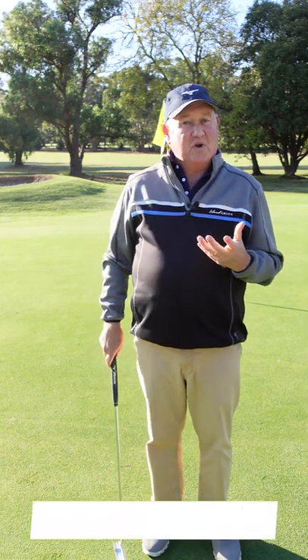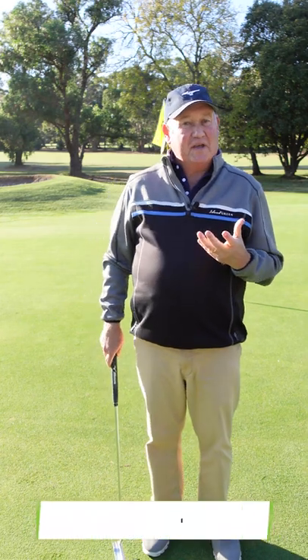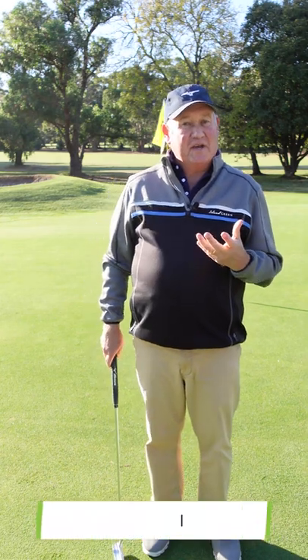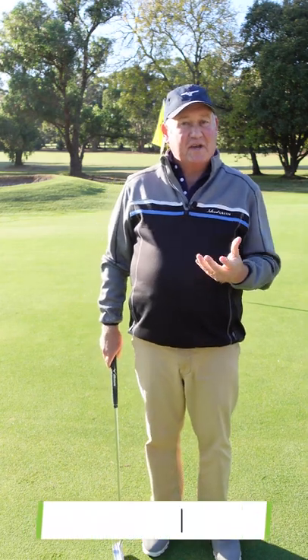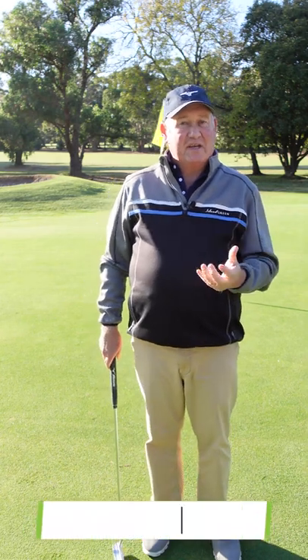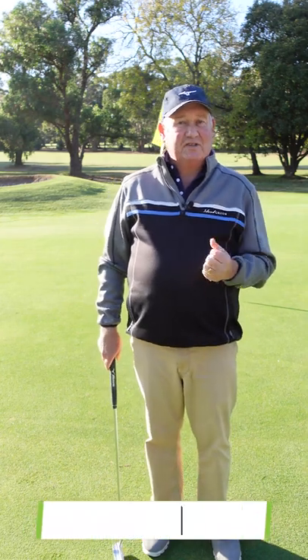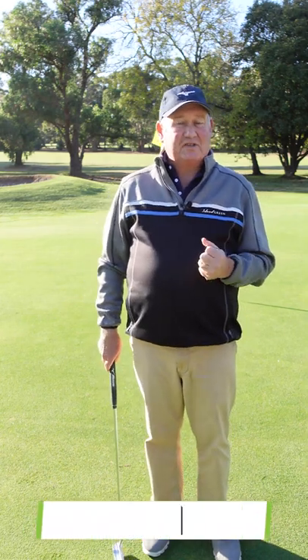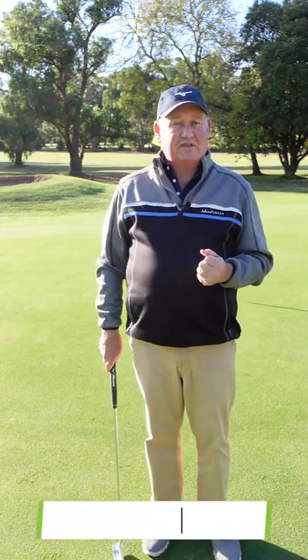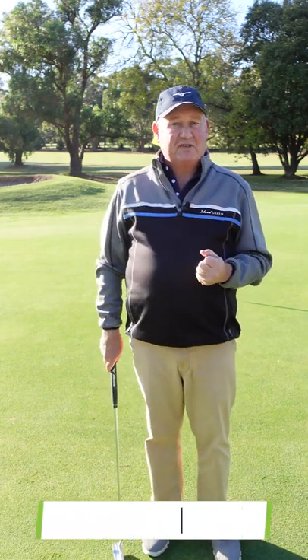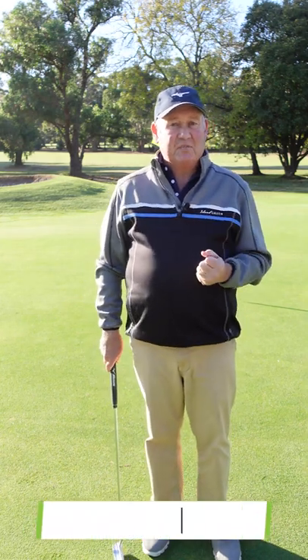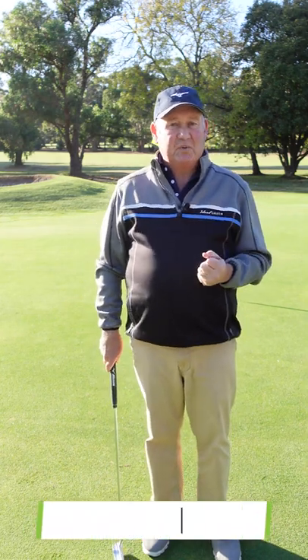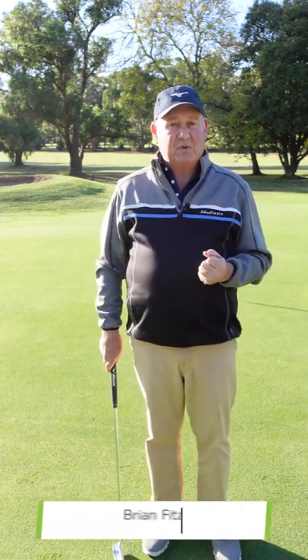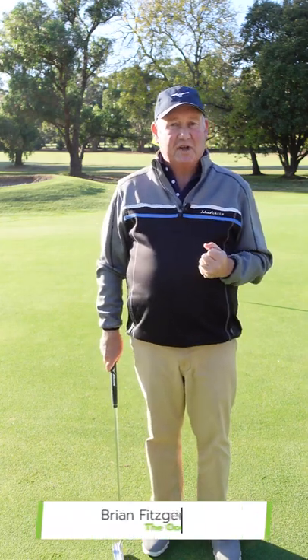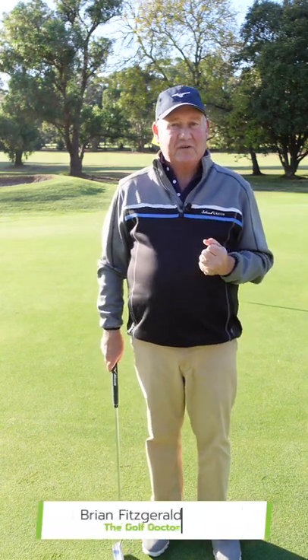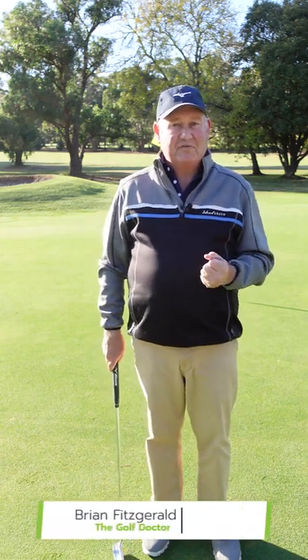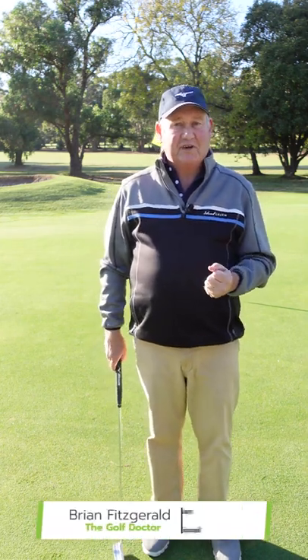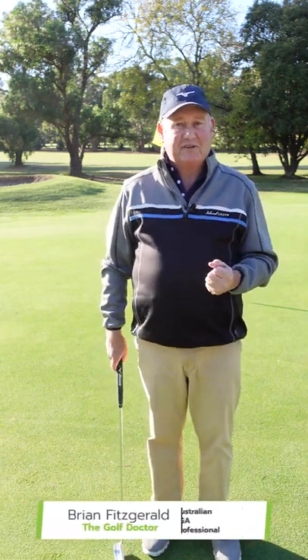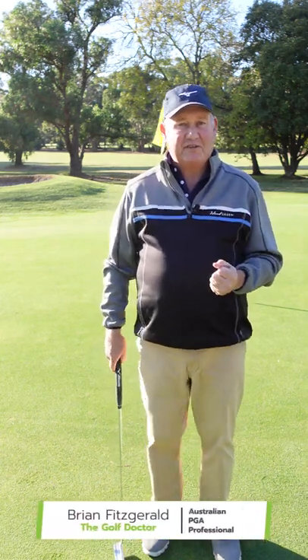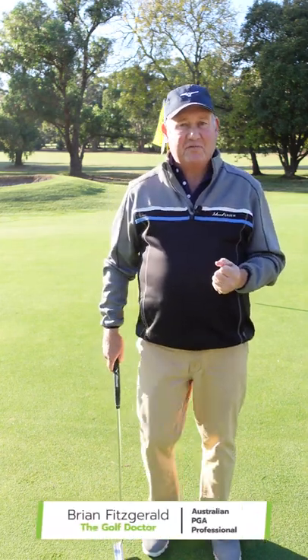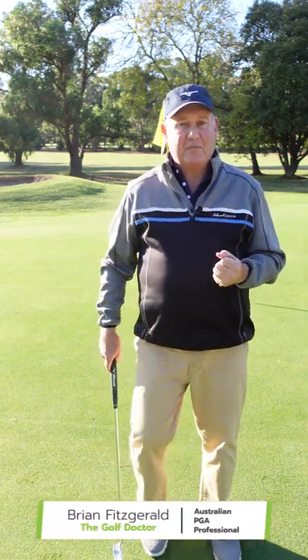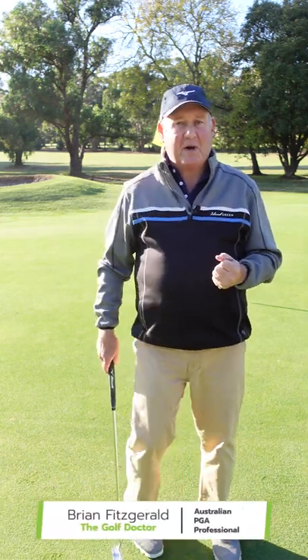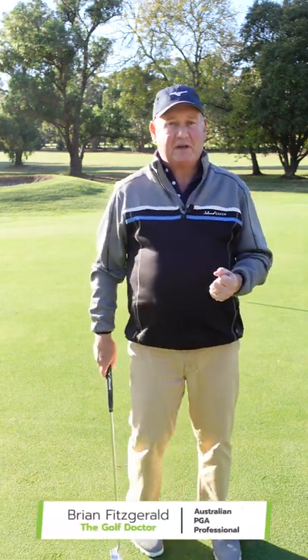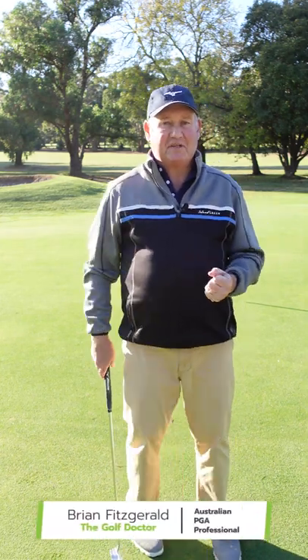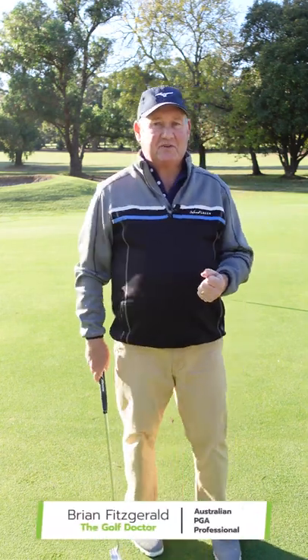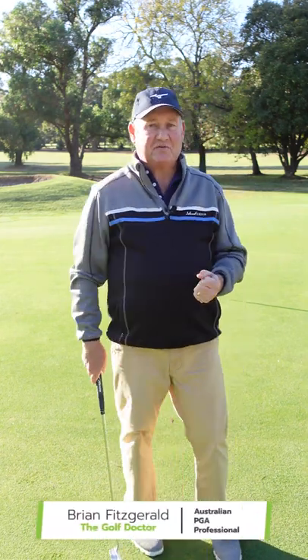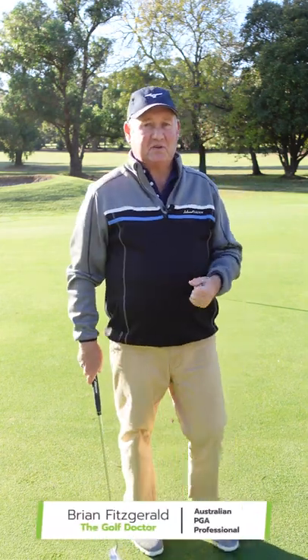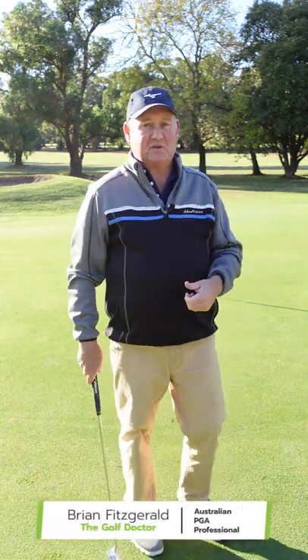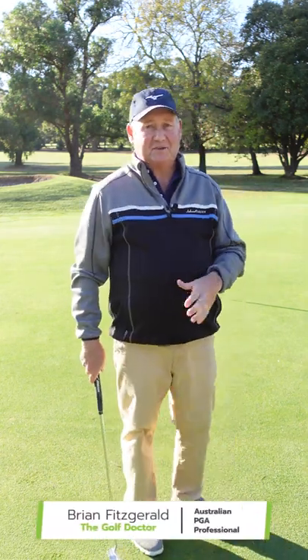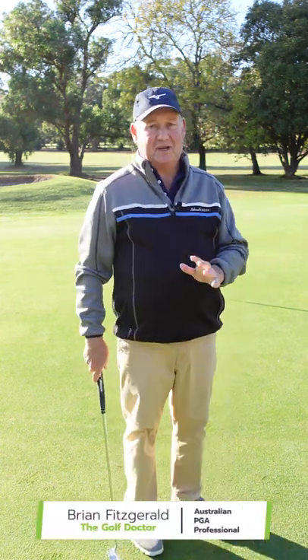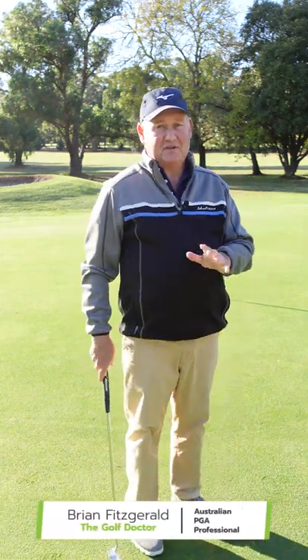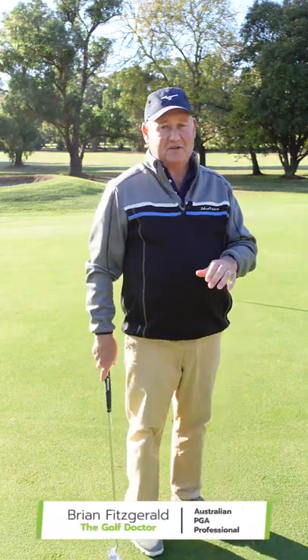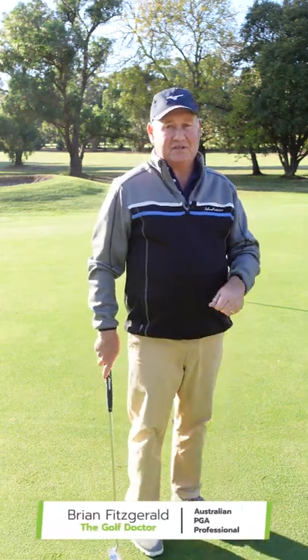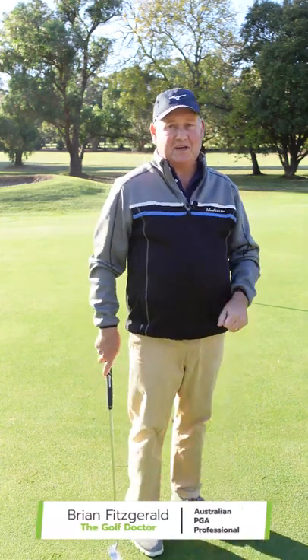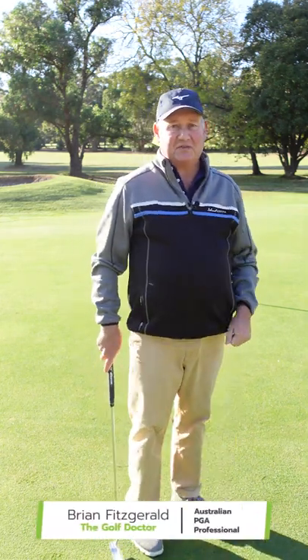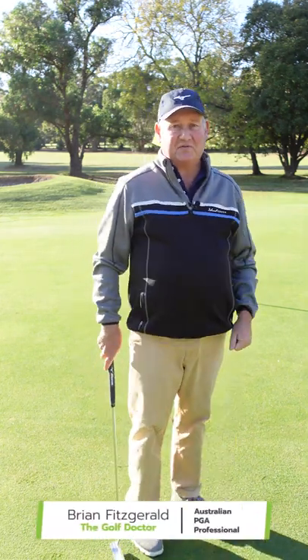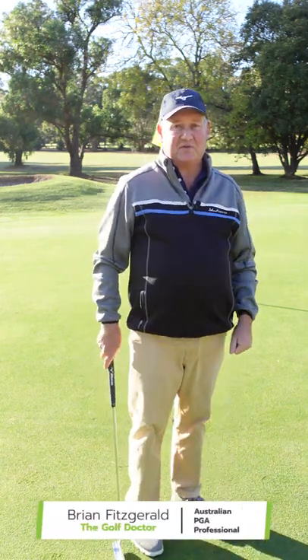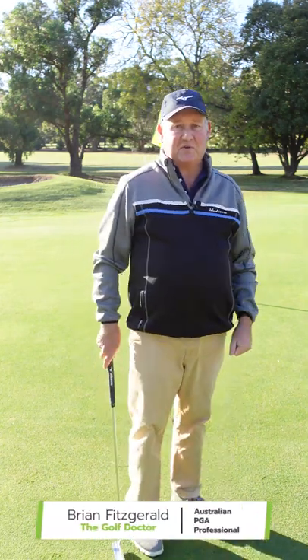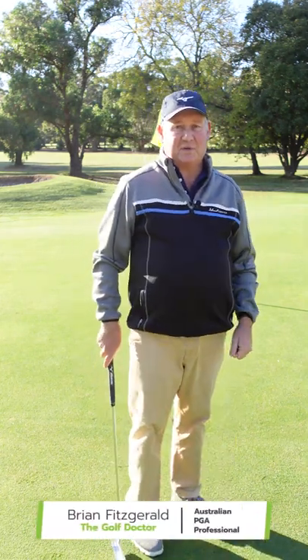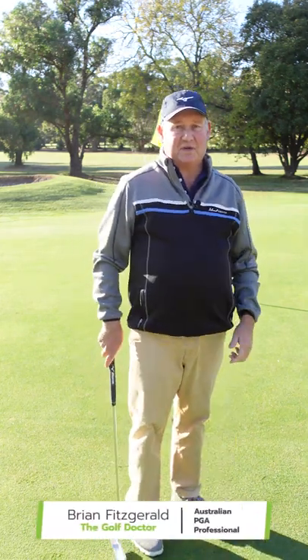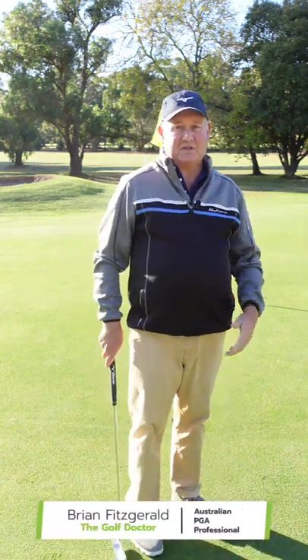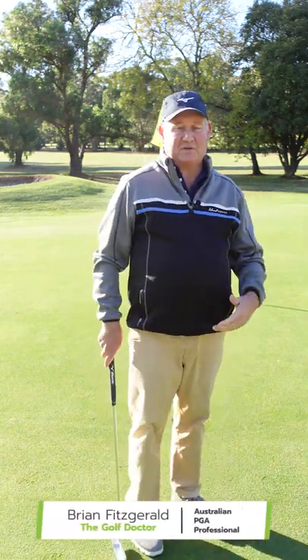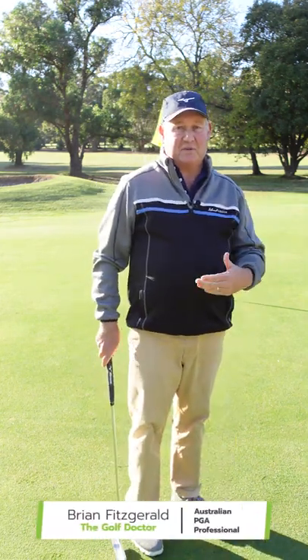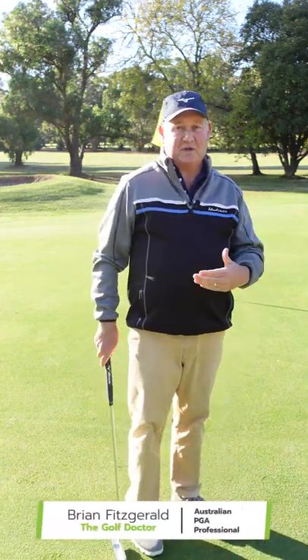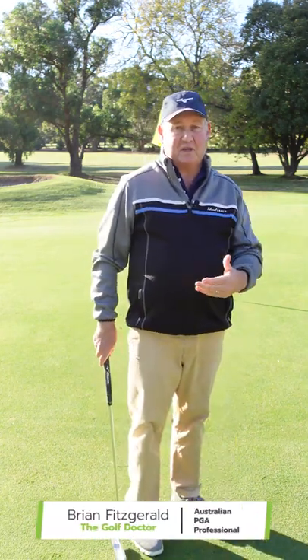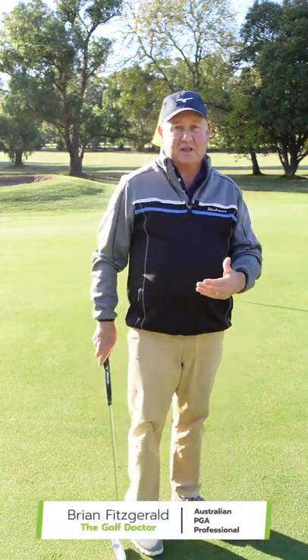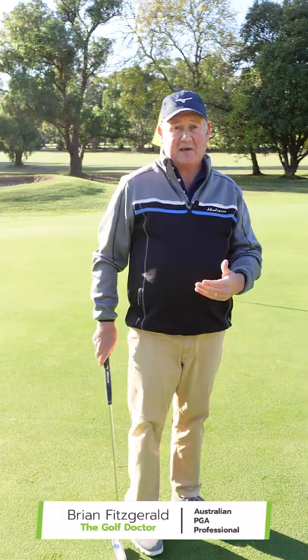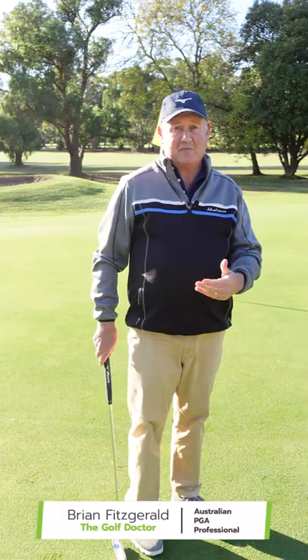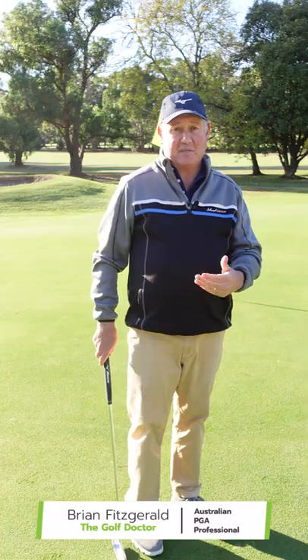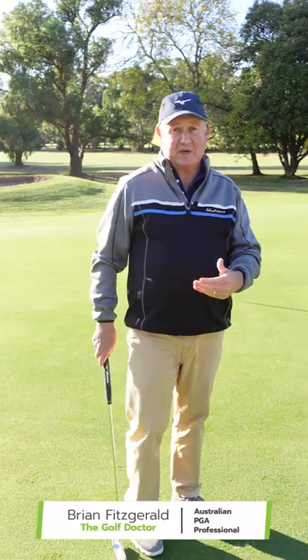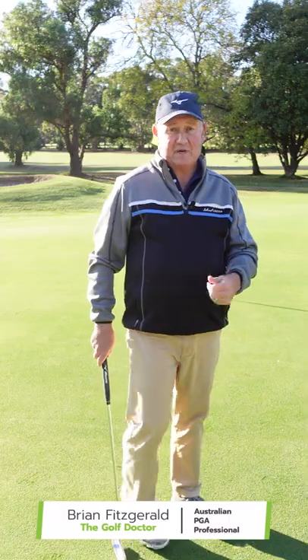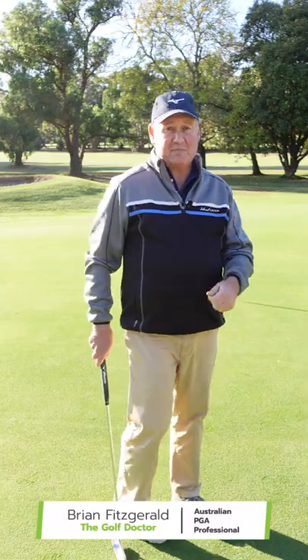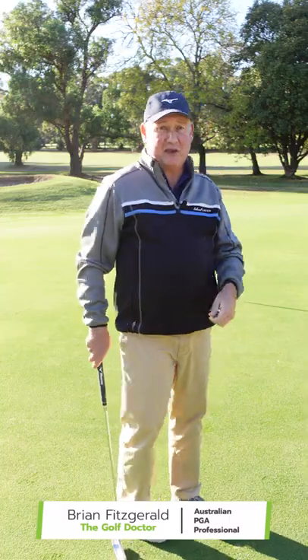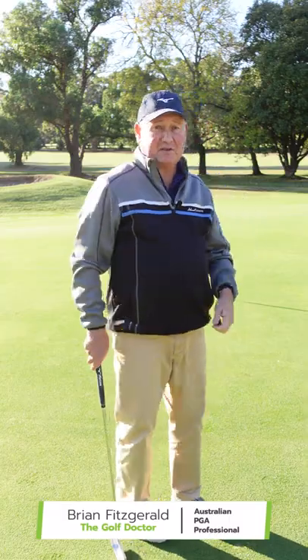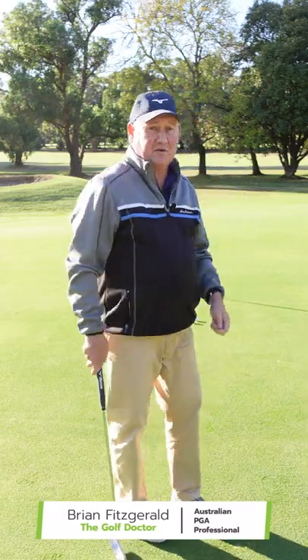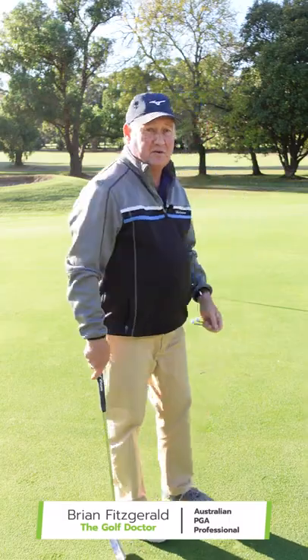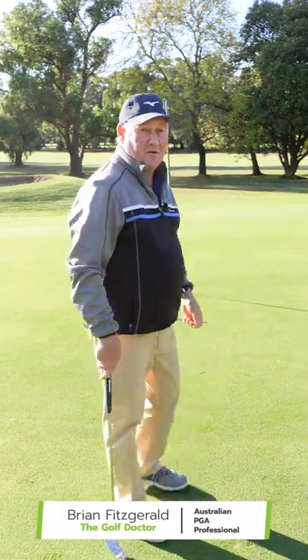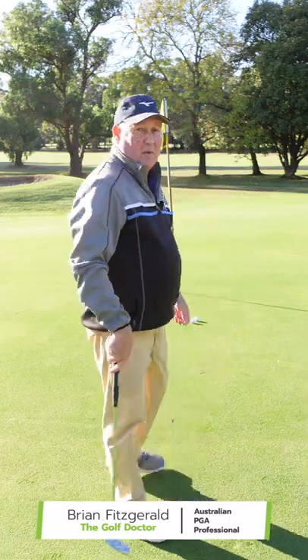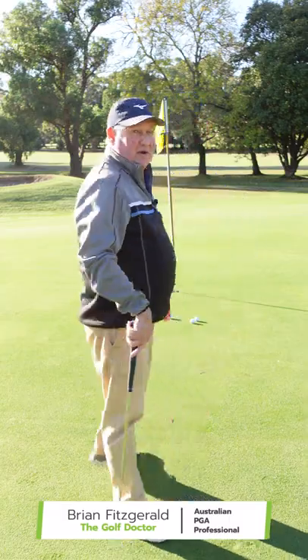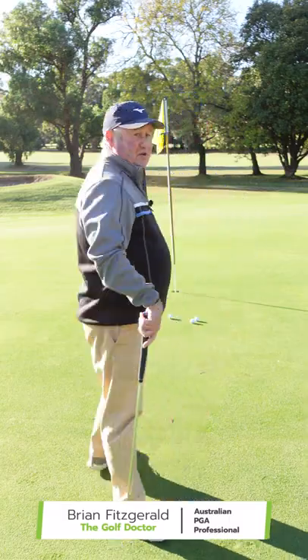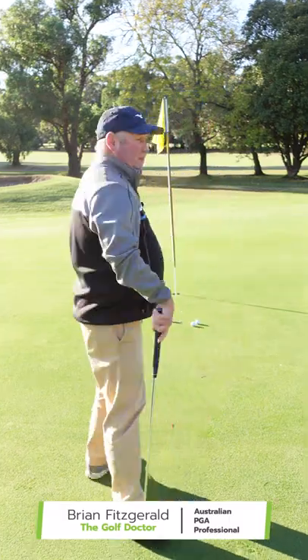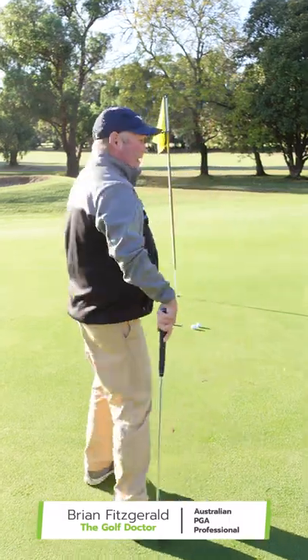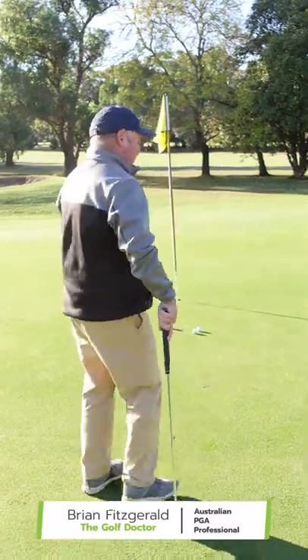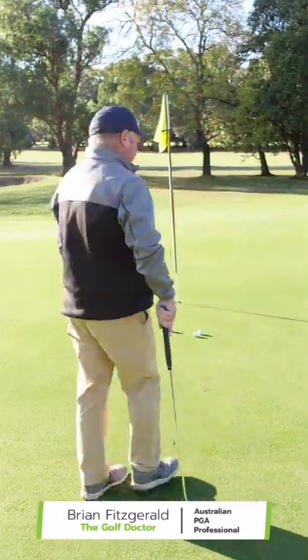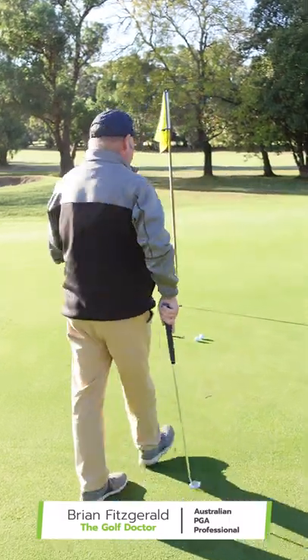Here is a simple and effective putting drill. It only takes a few minutes but it'll have a big impact on the way you putt.